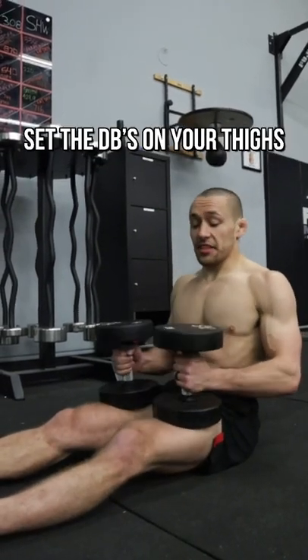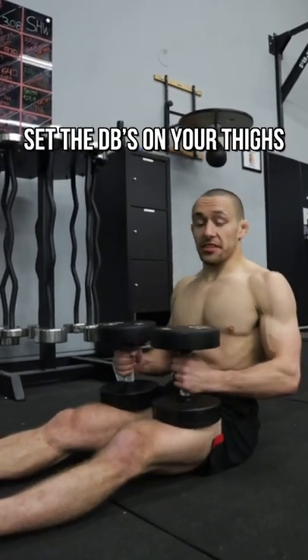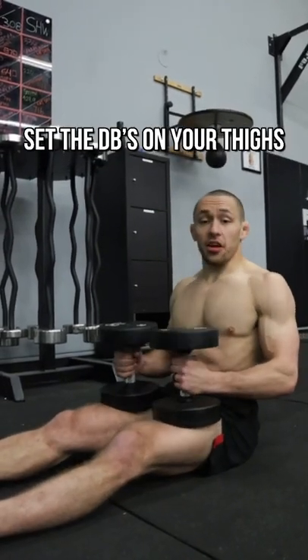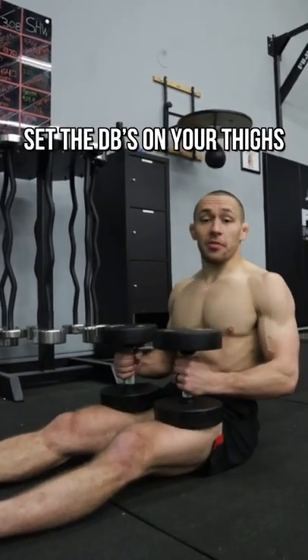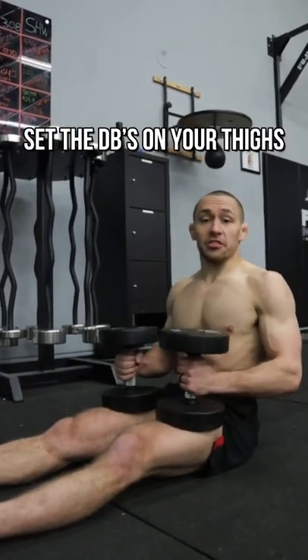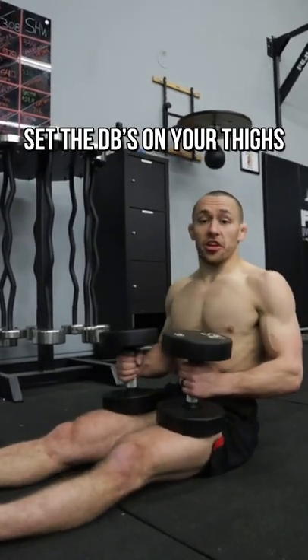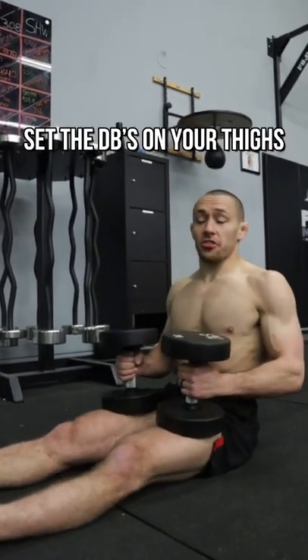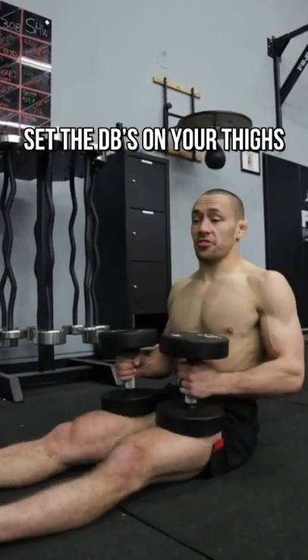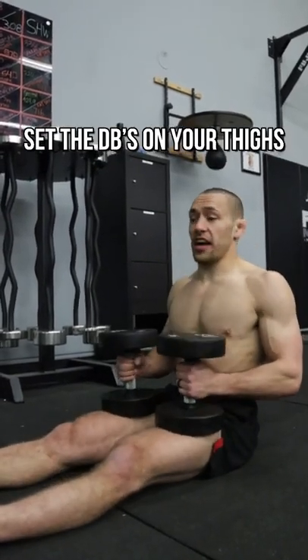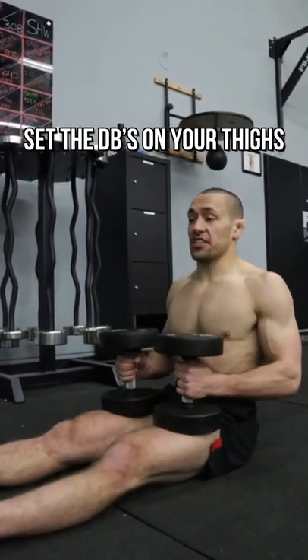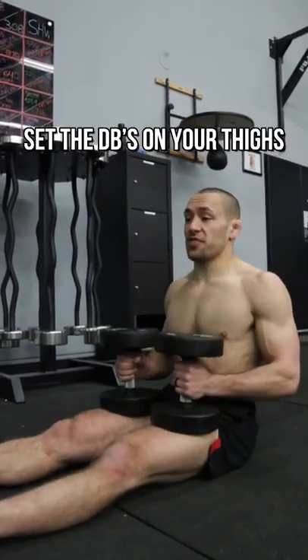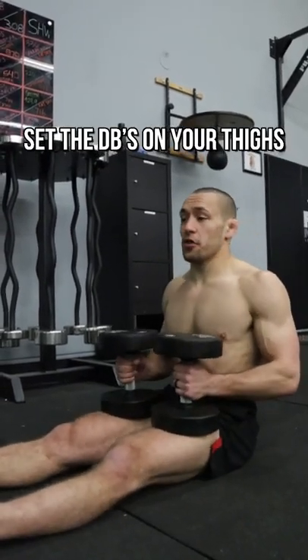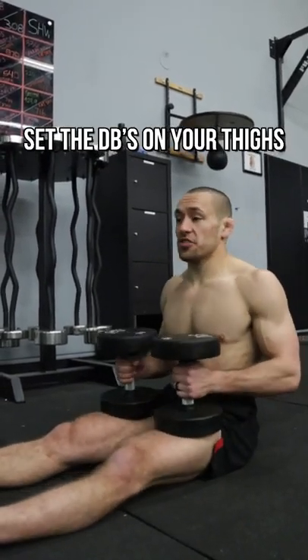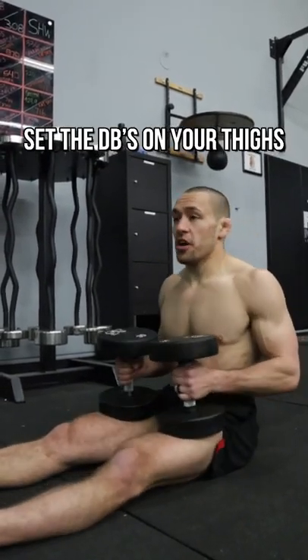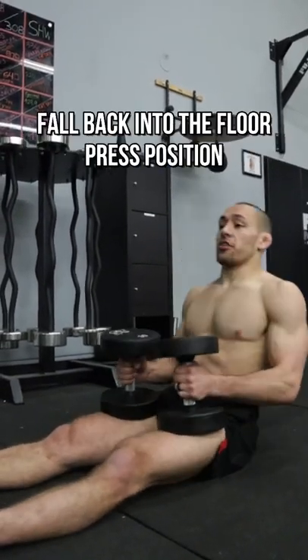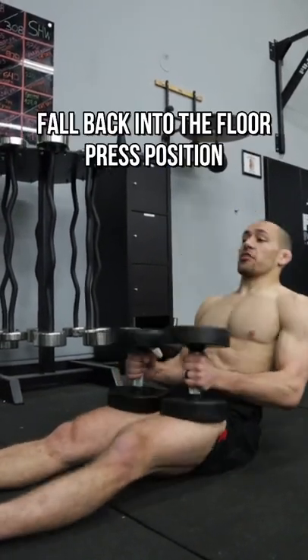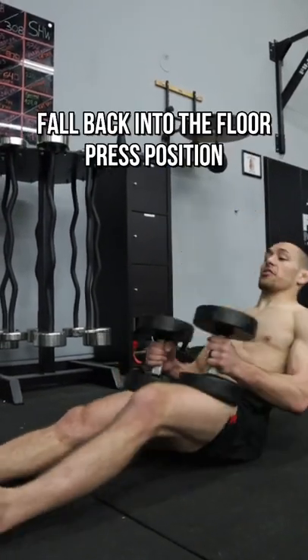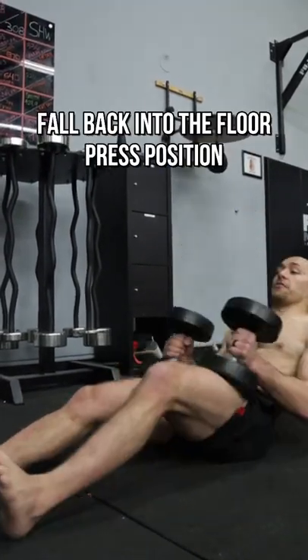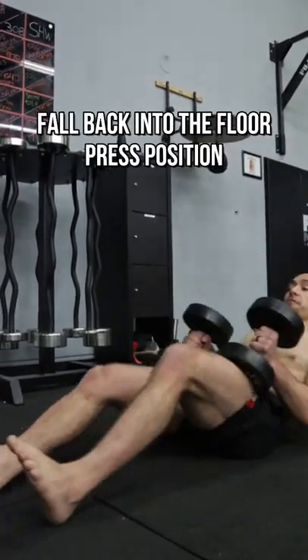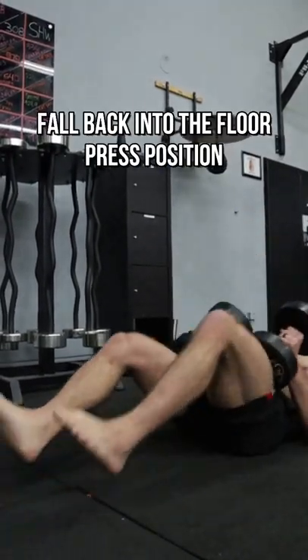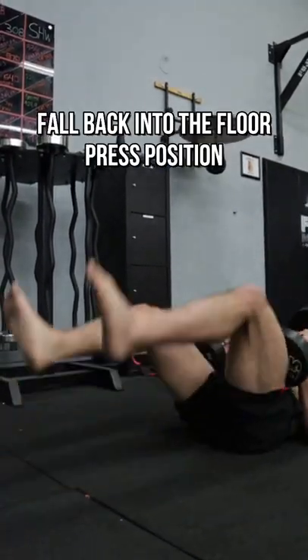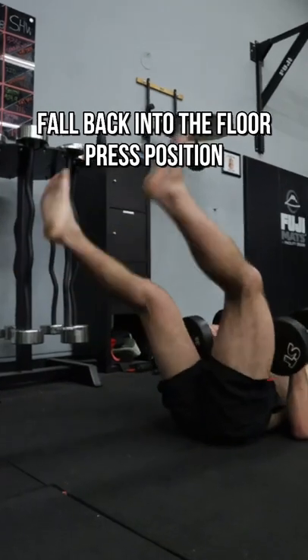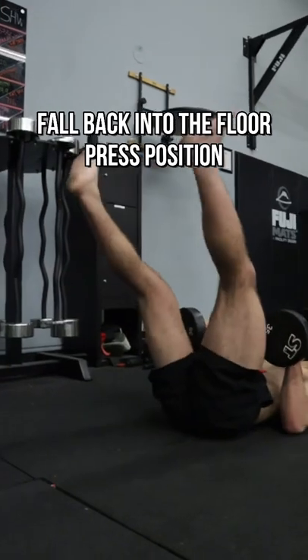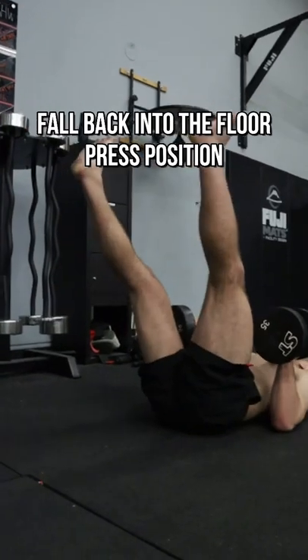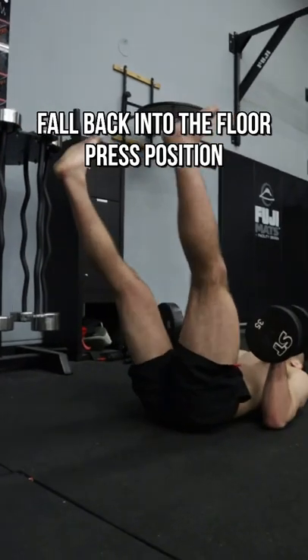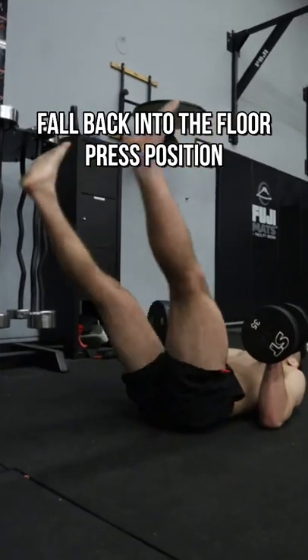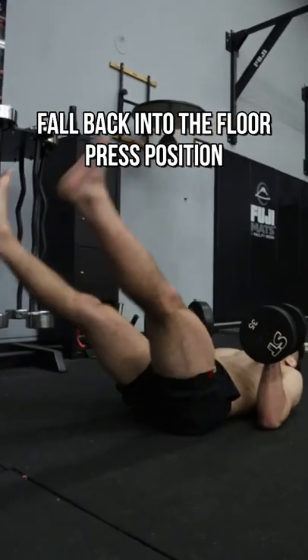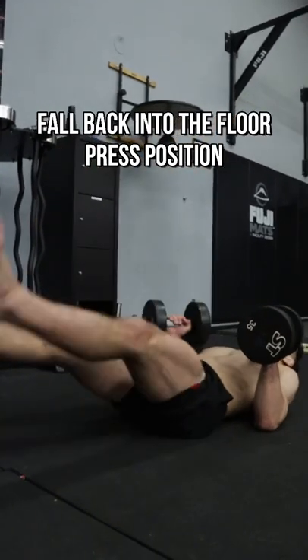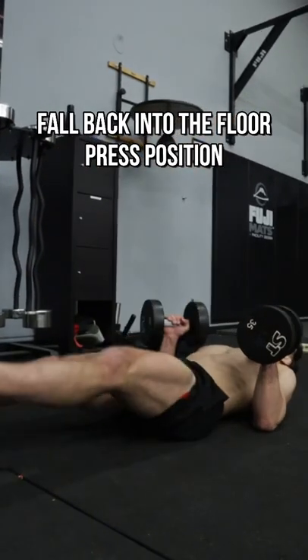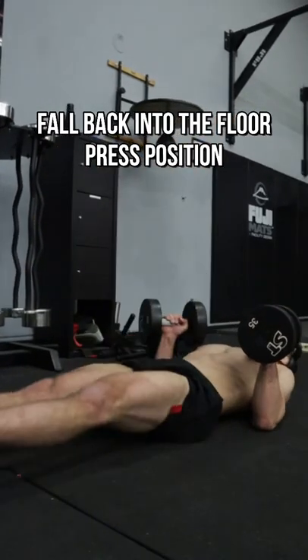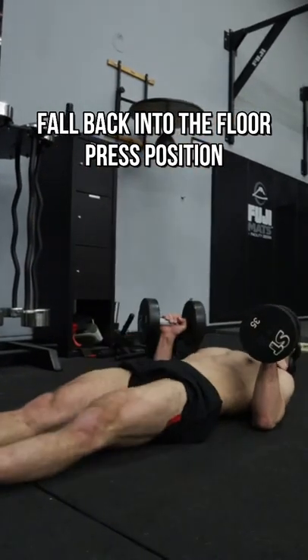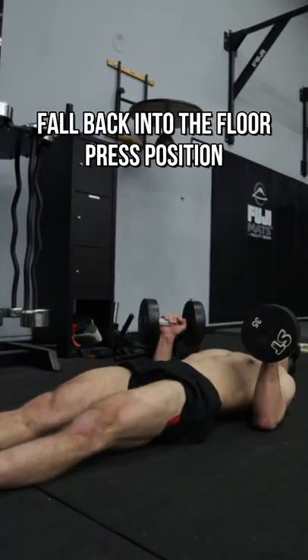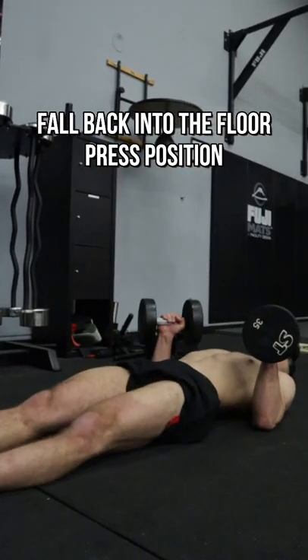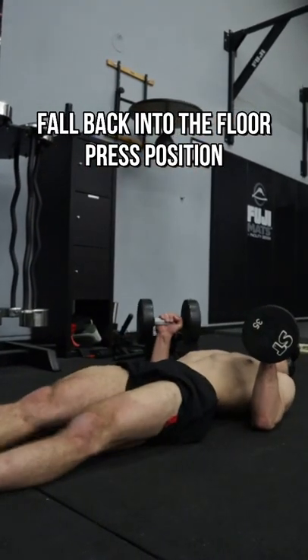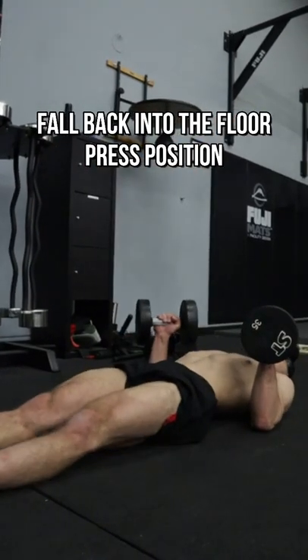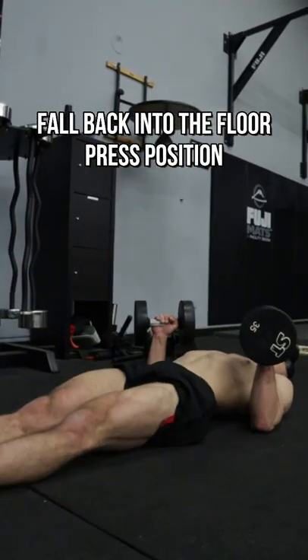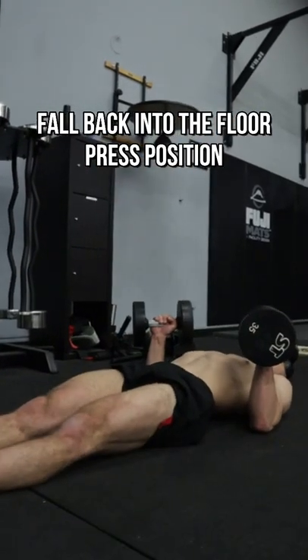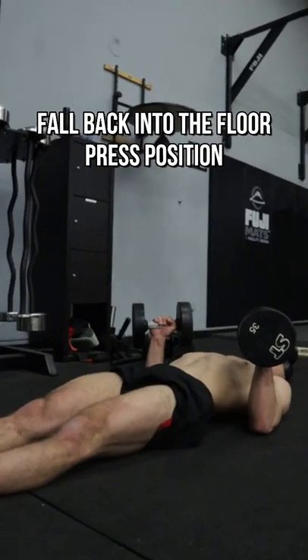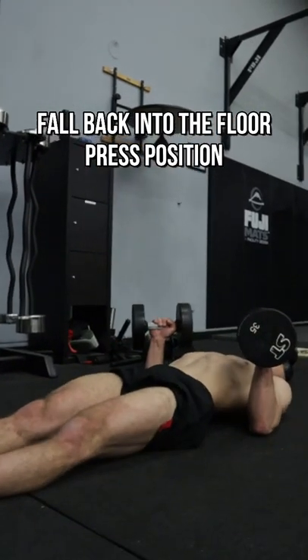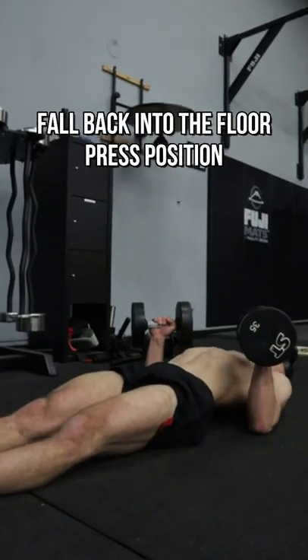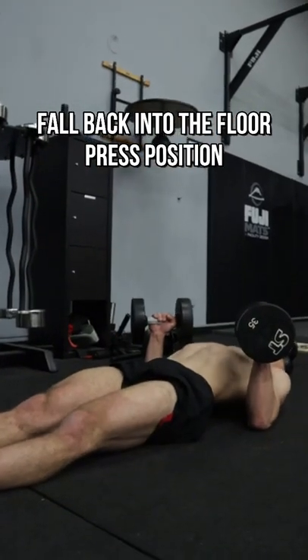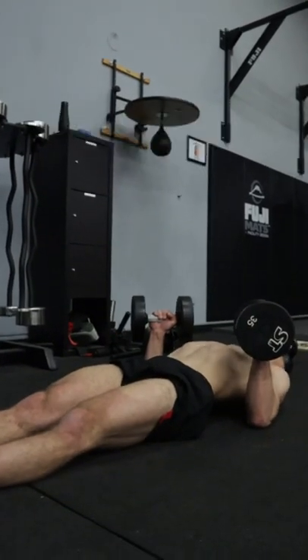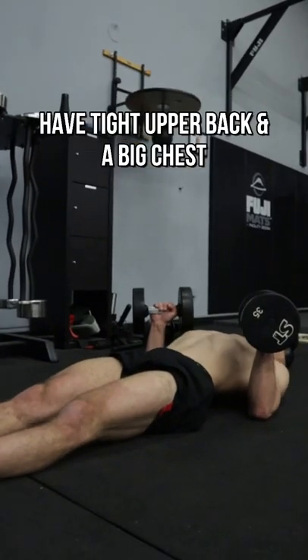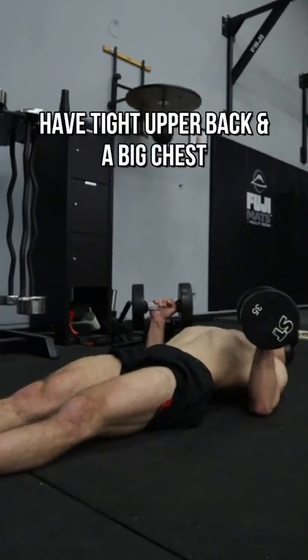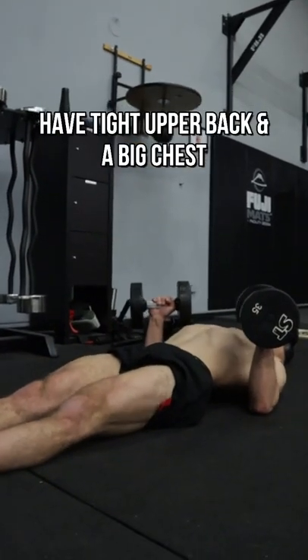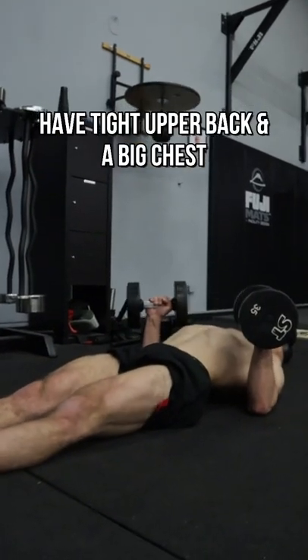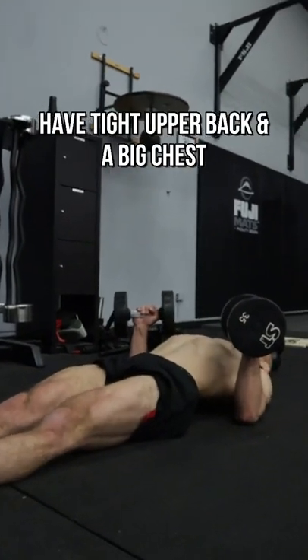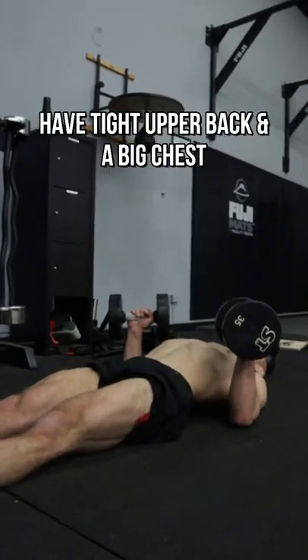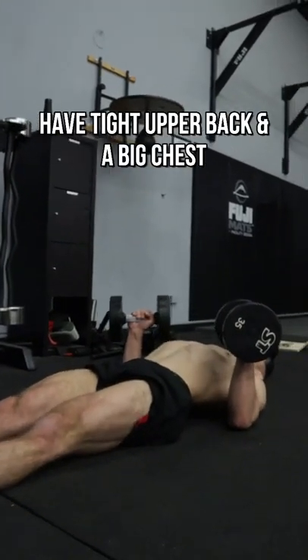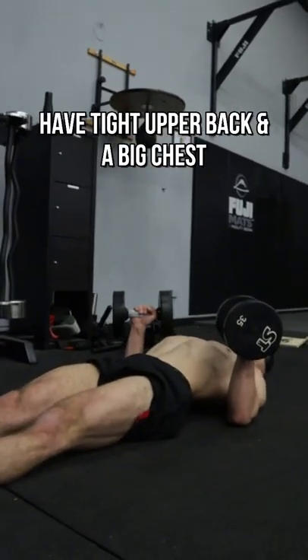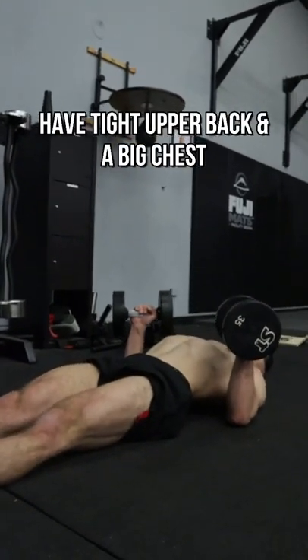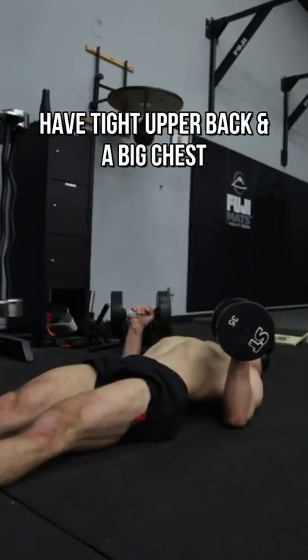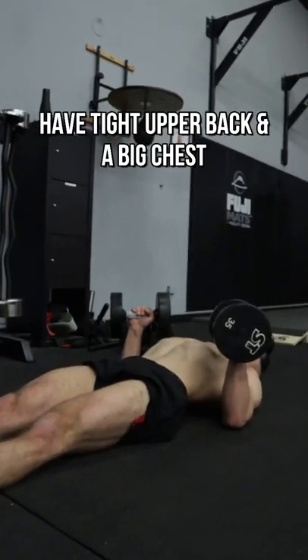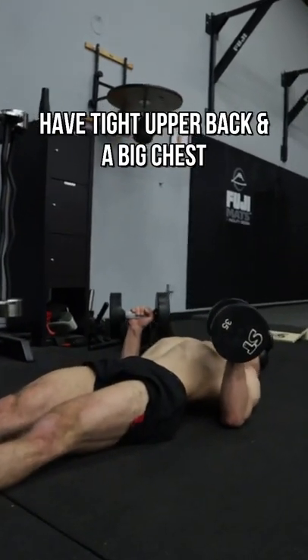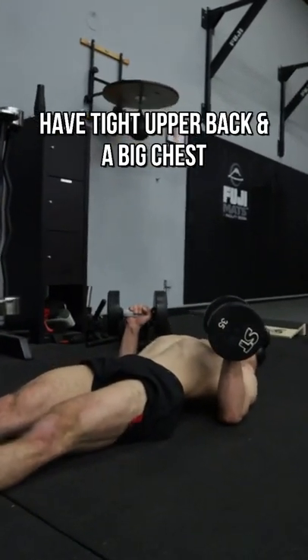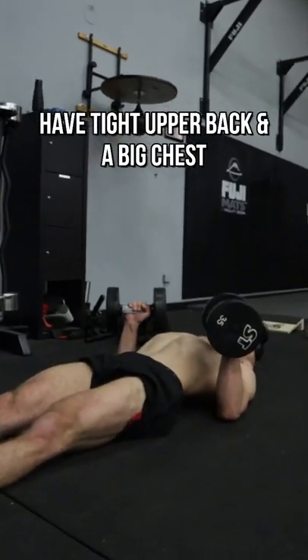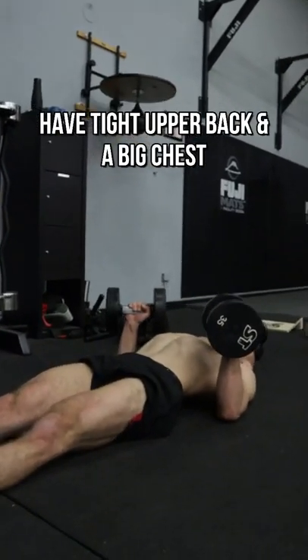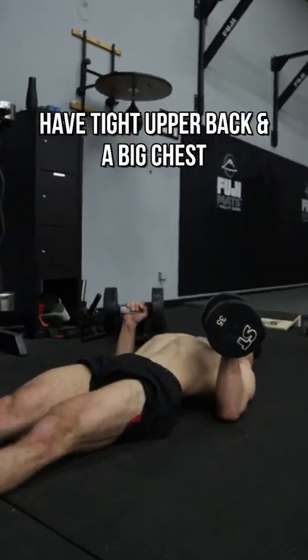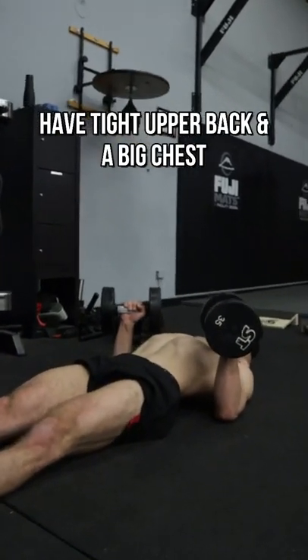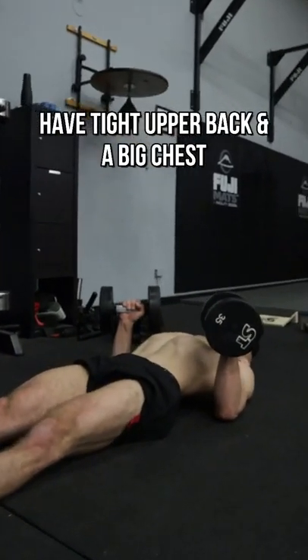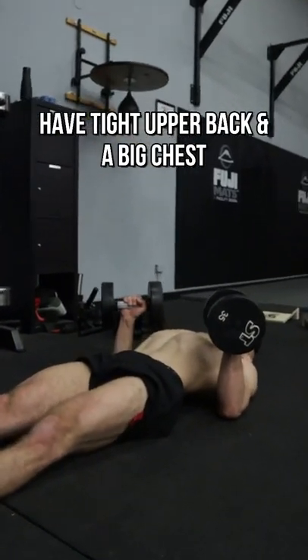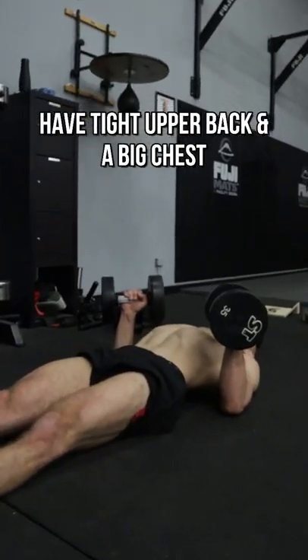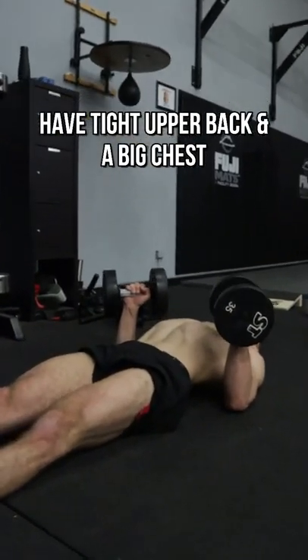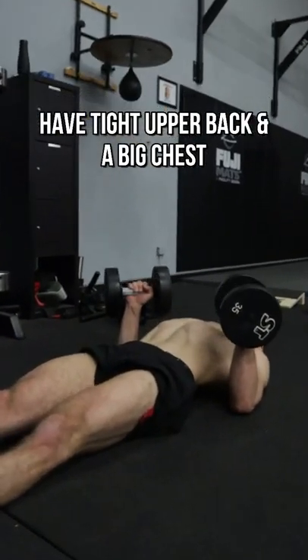Set the dumbbells on your thighs first, then fall back into a good floor press position. You want to have a nice tight upper back and a big chest position.